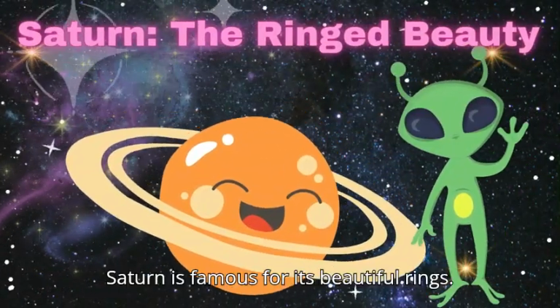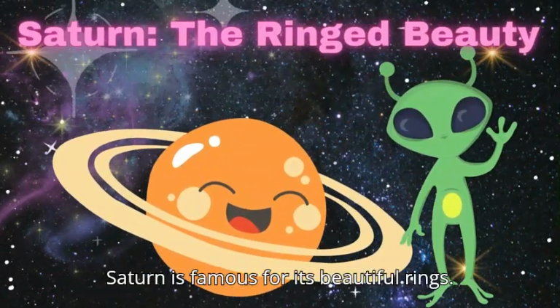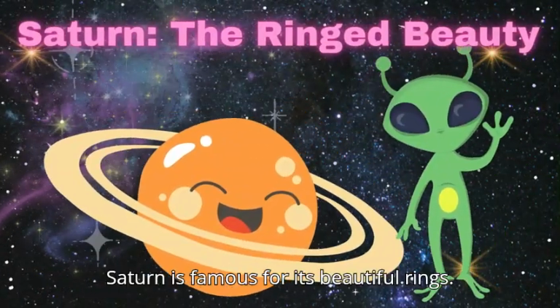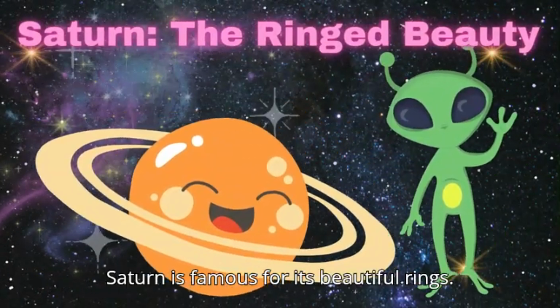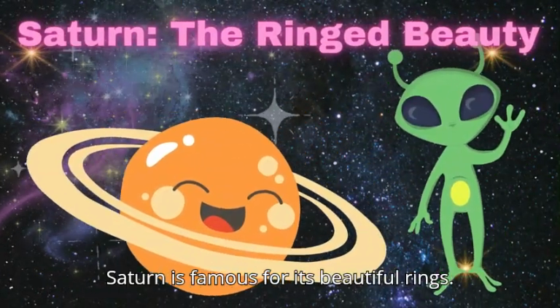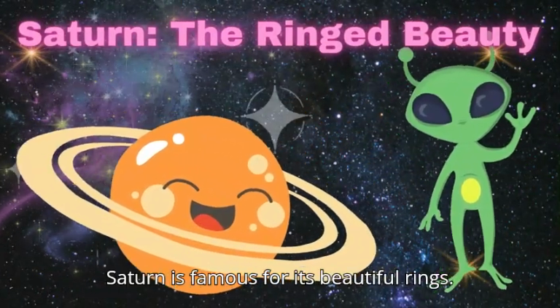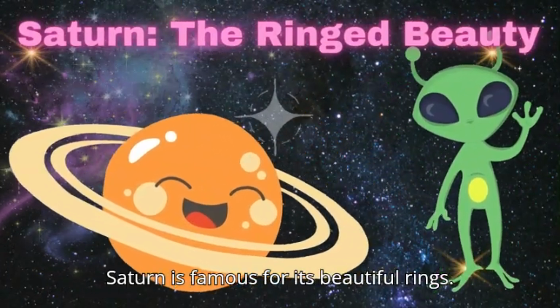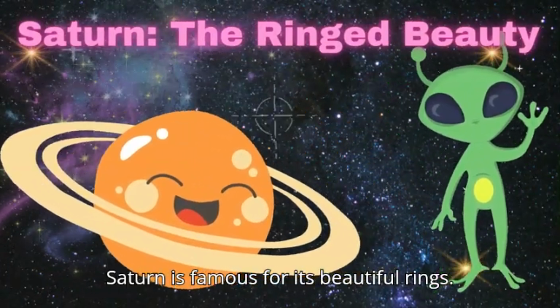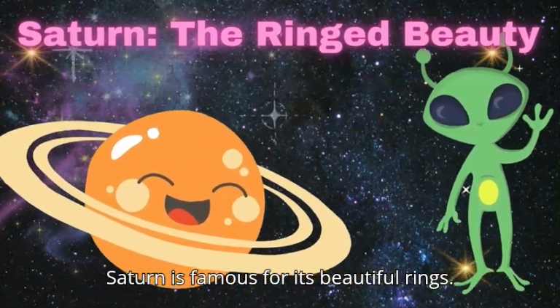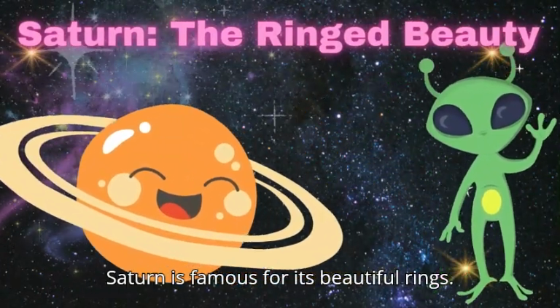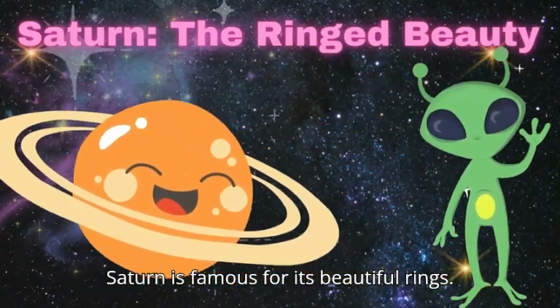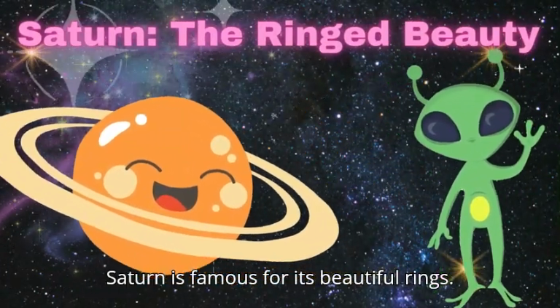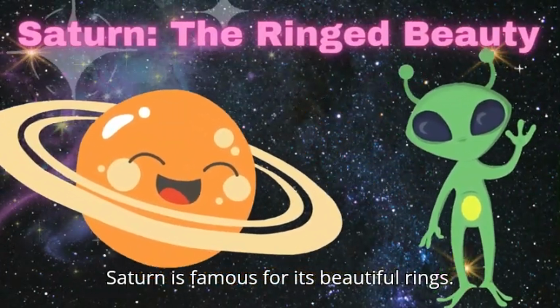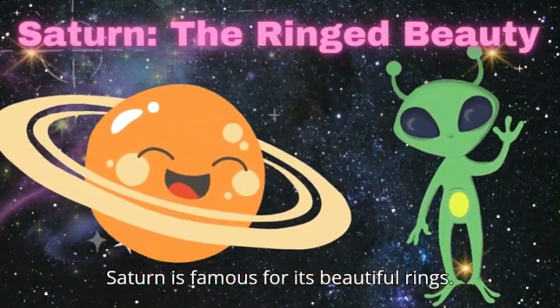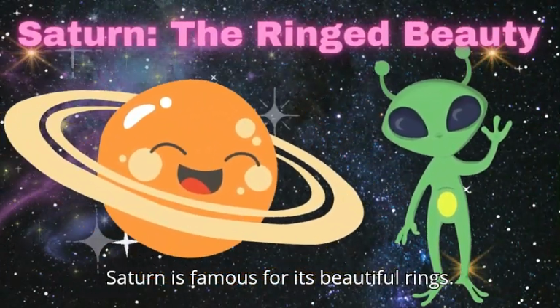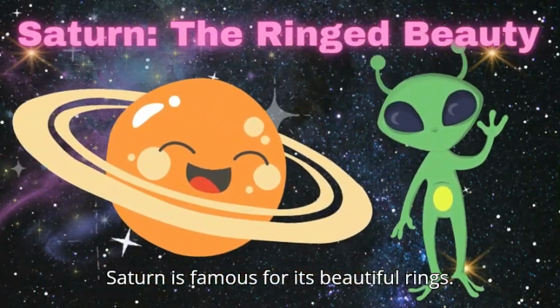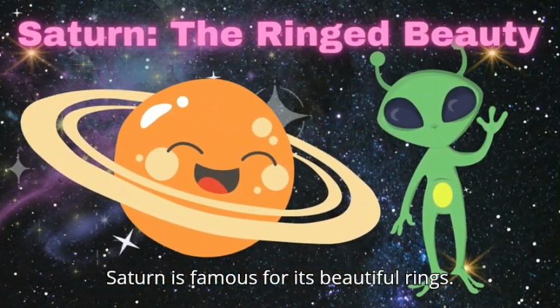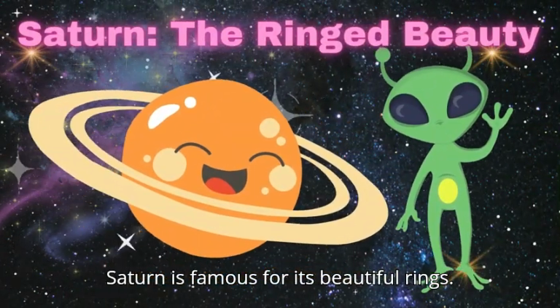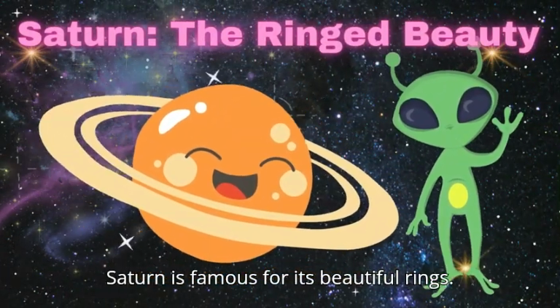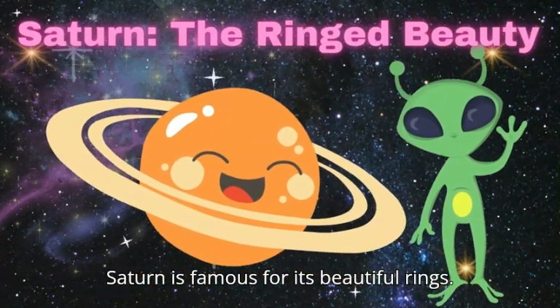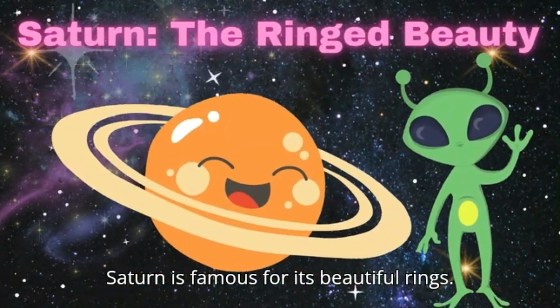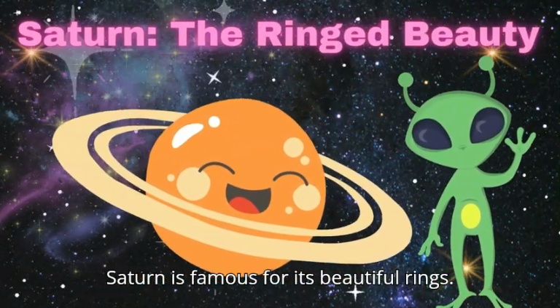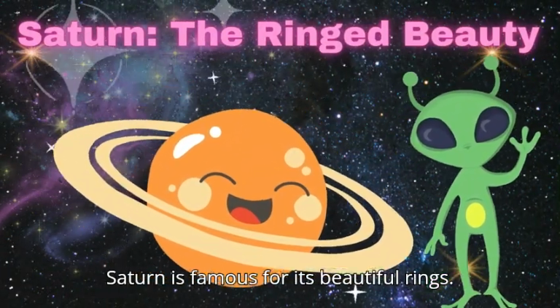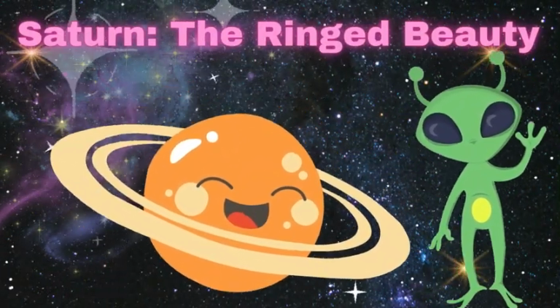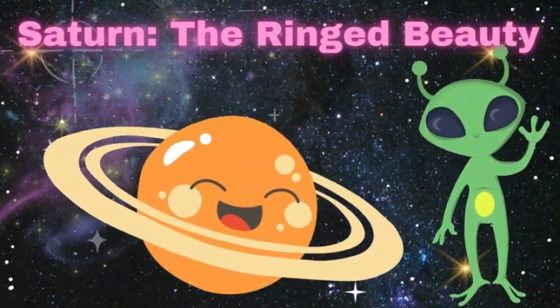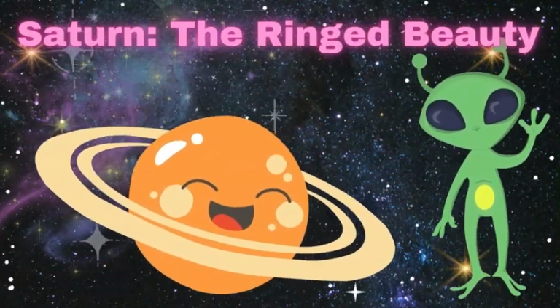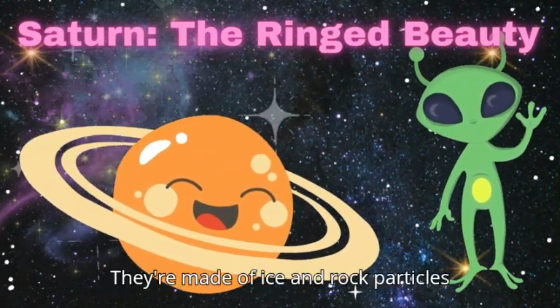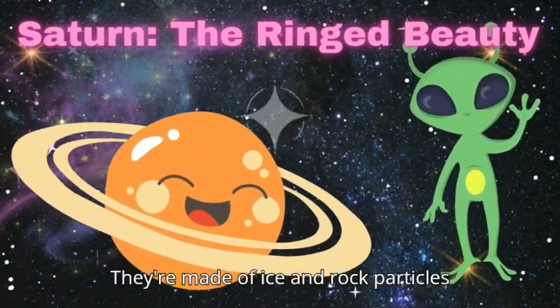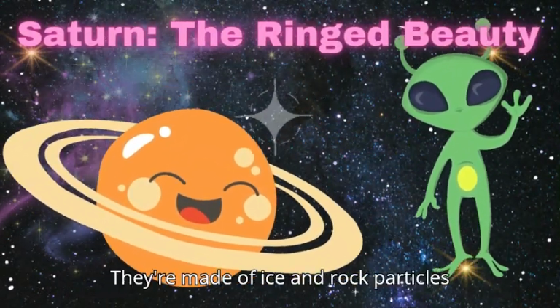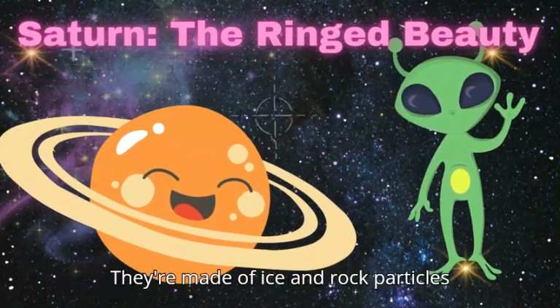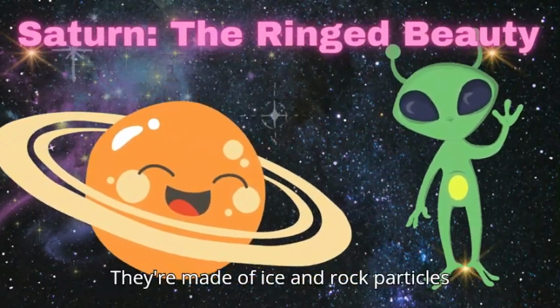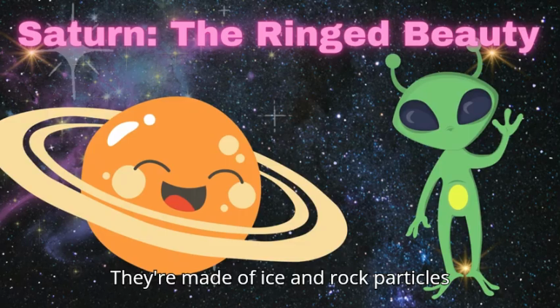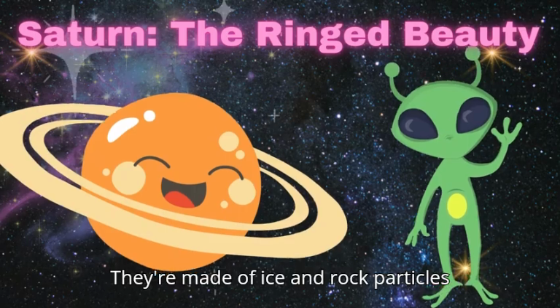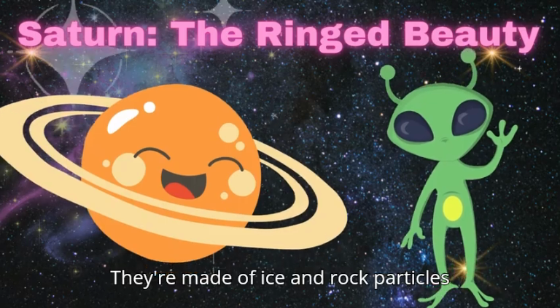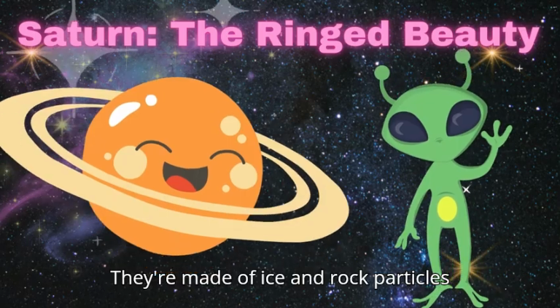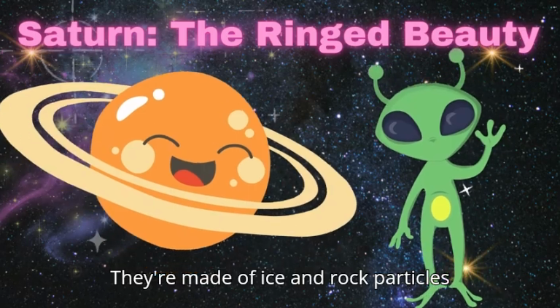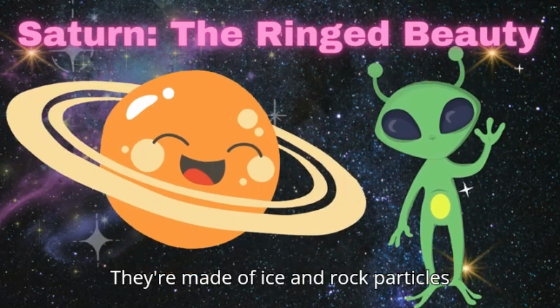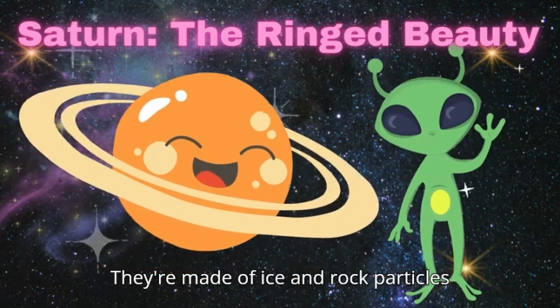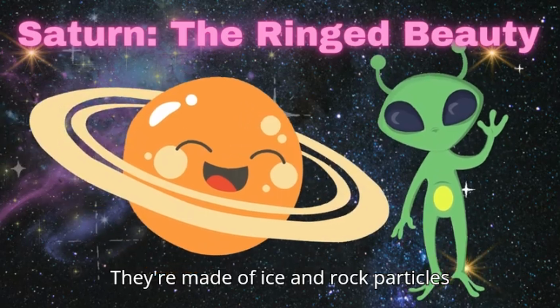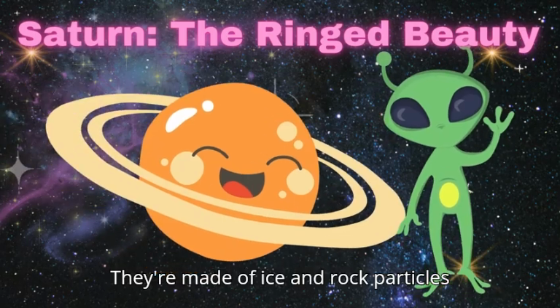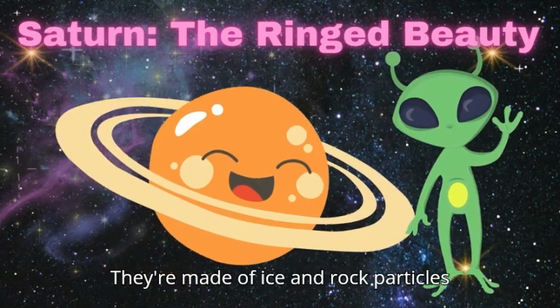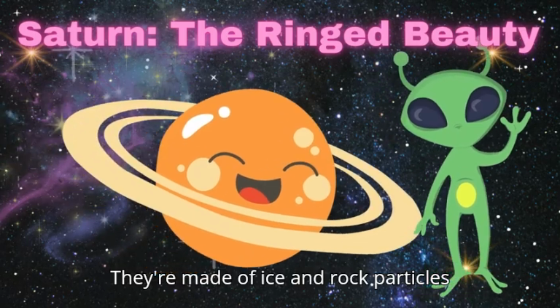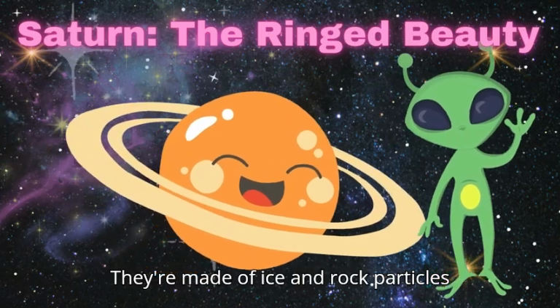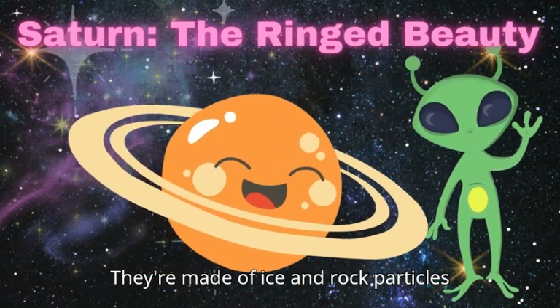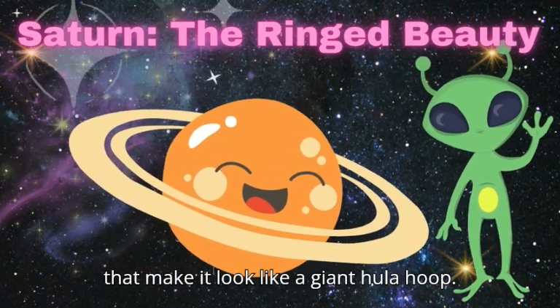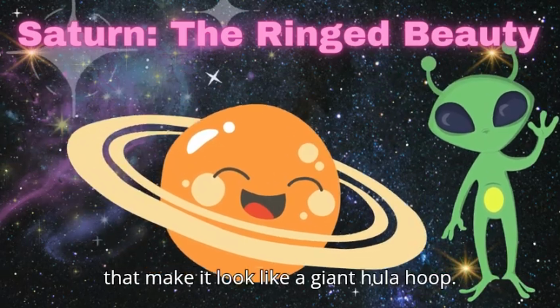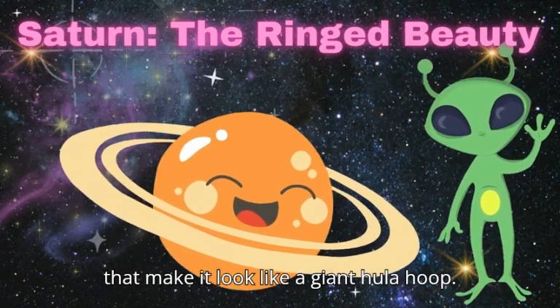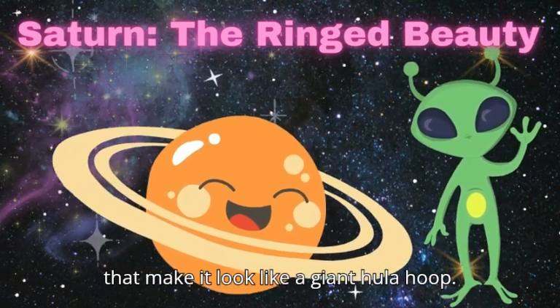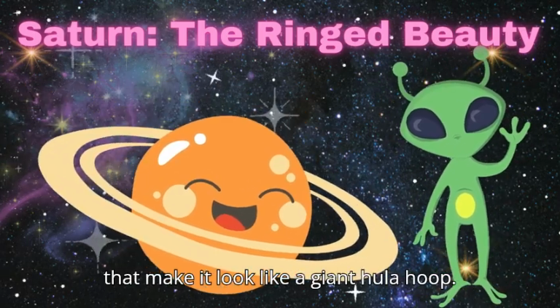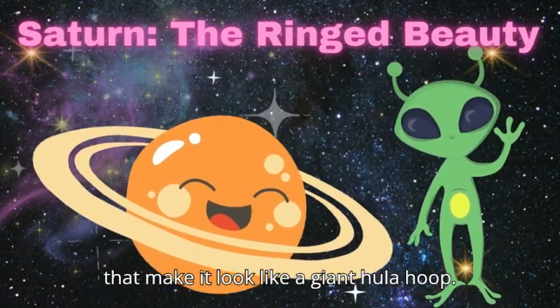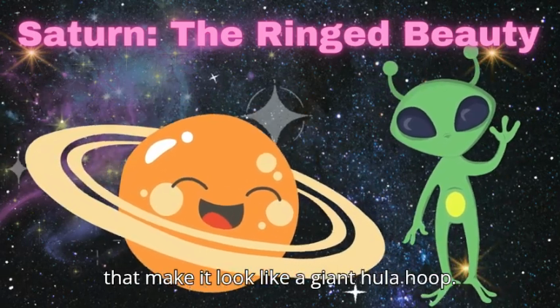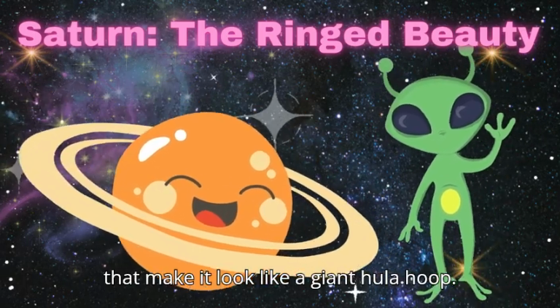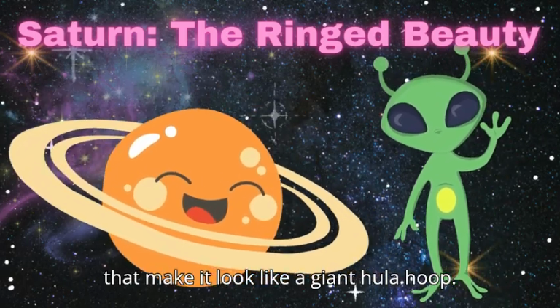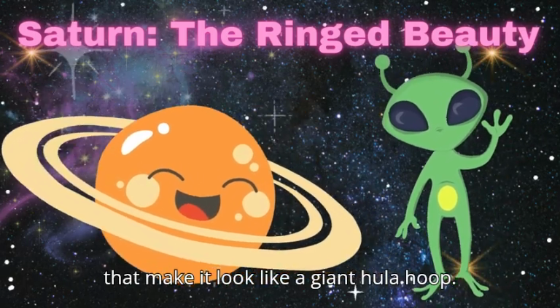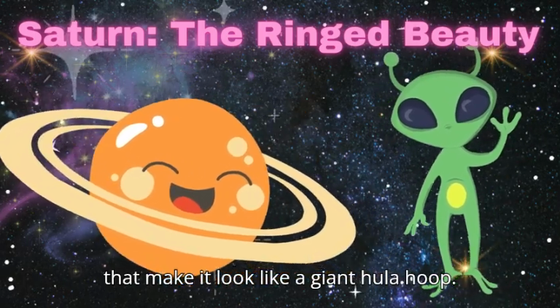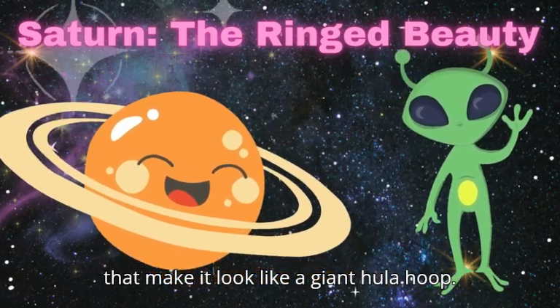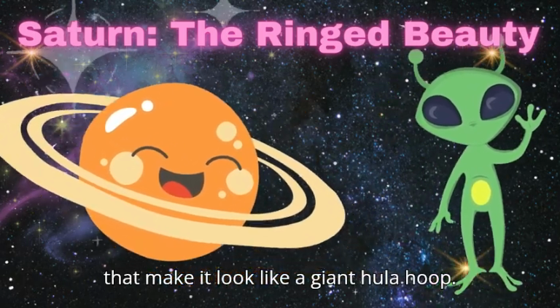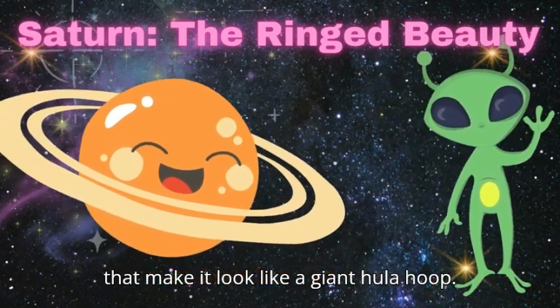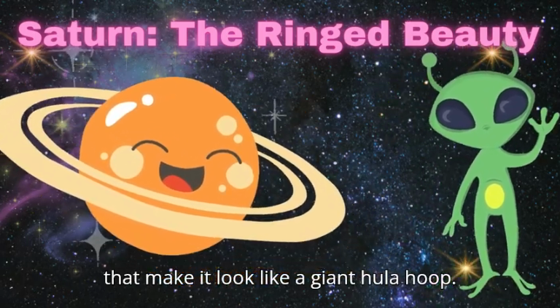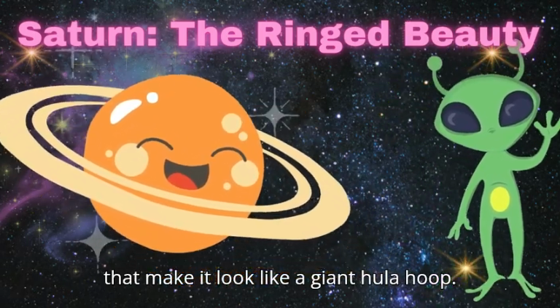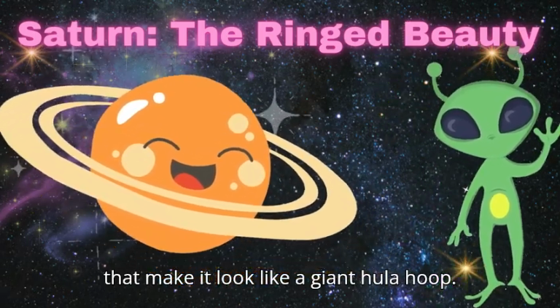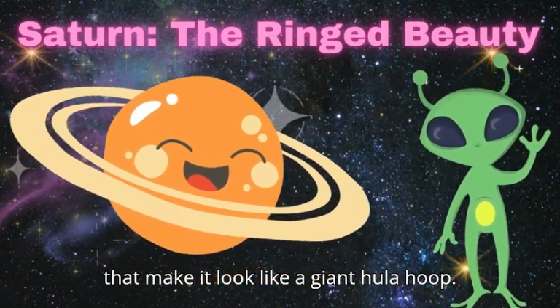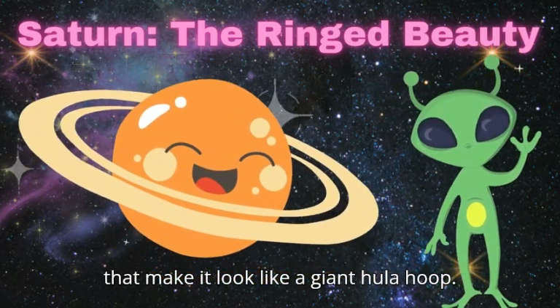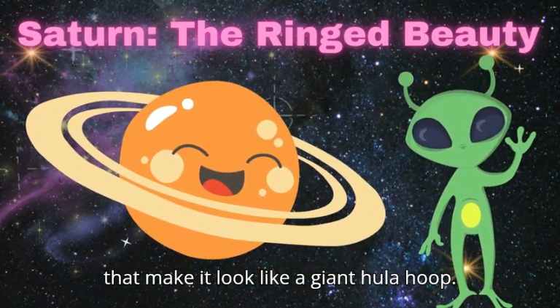Saturn is famous for its beautiful rings. They're made of ice and rock particles that make it look like a giant hula hoop.